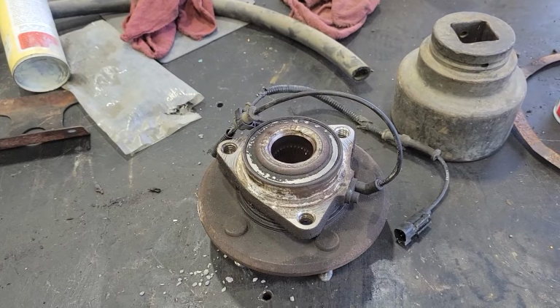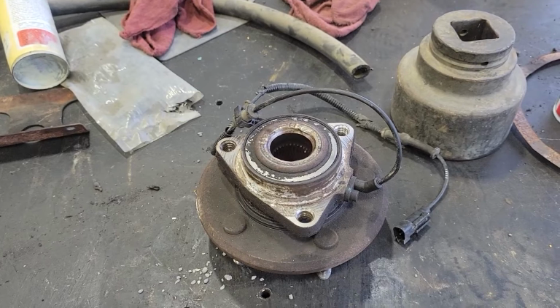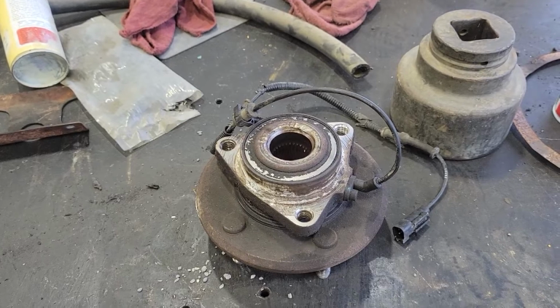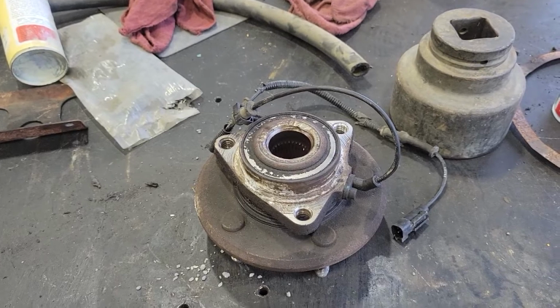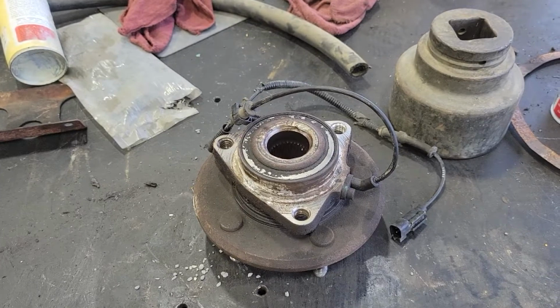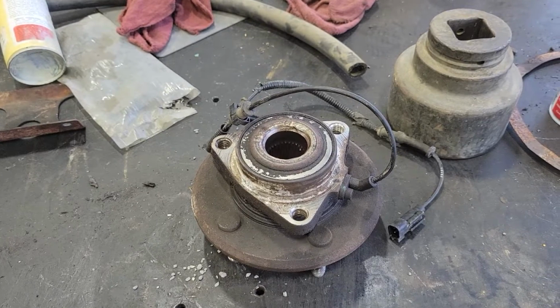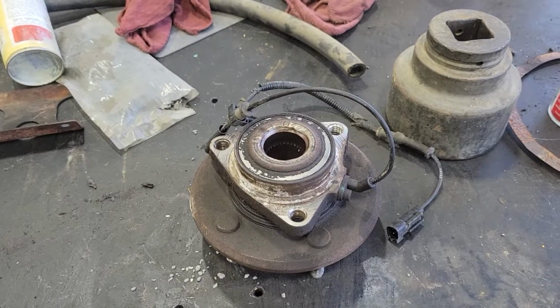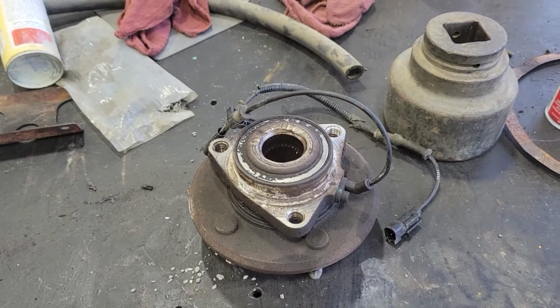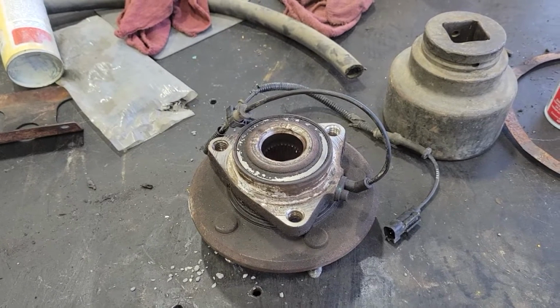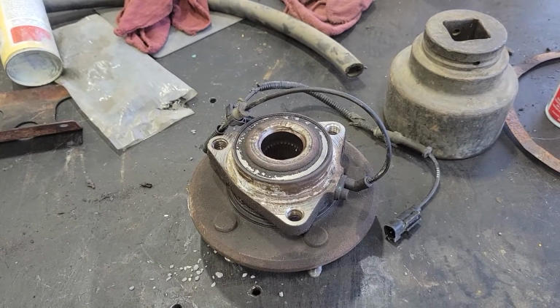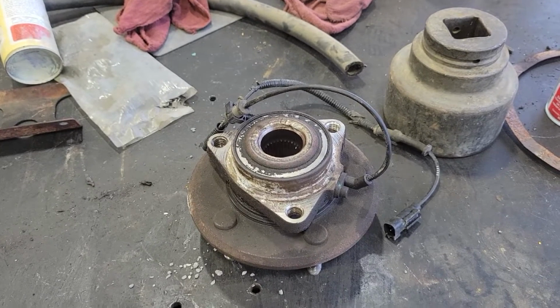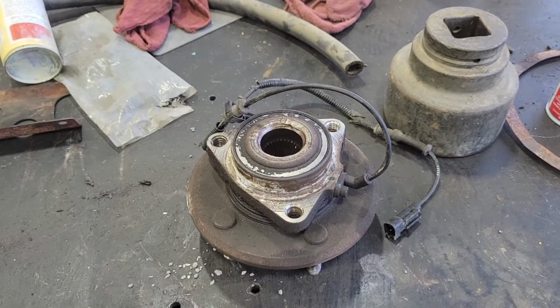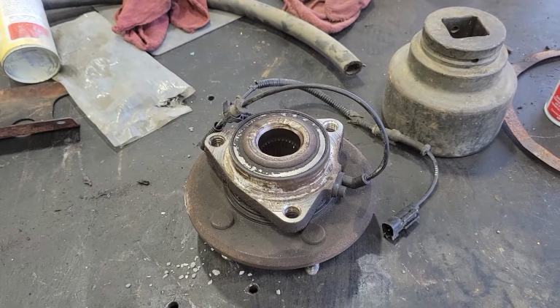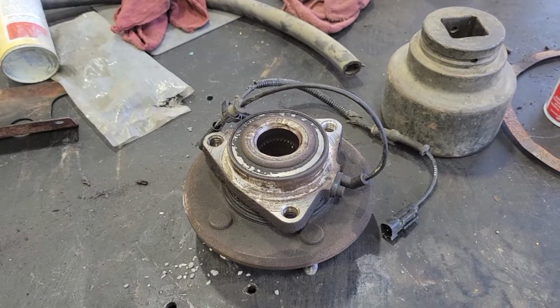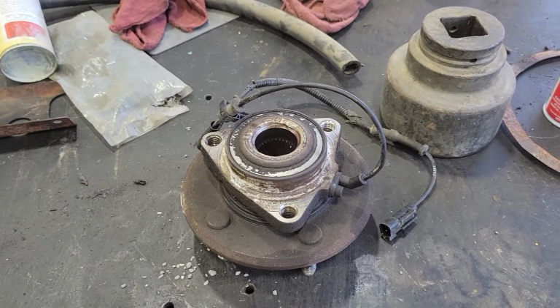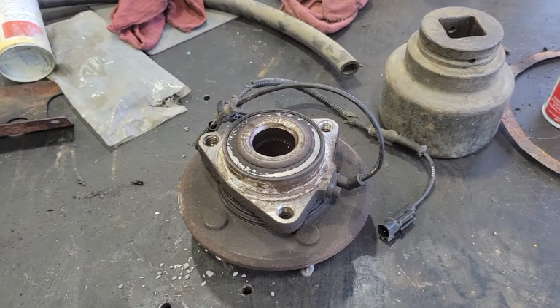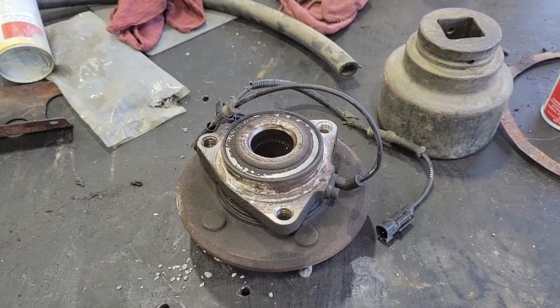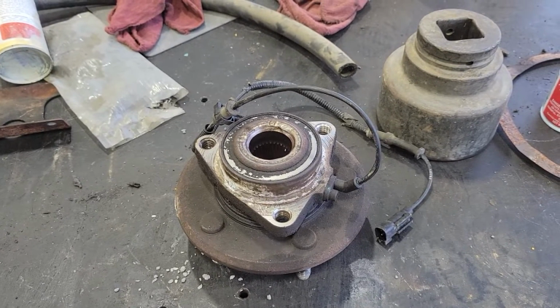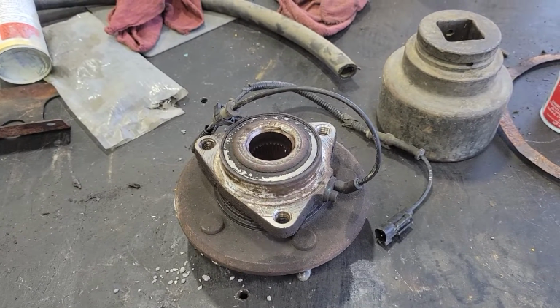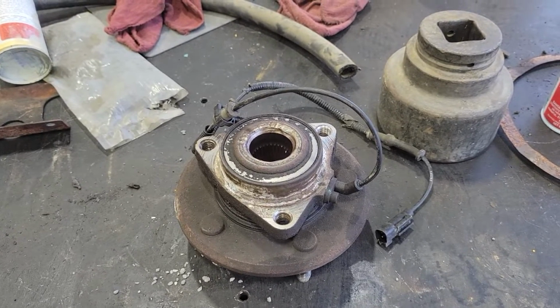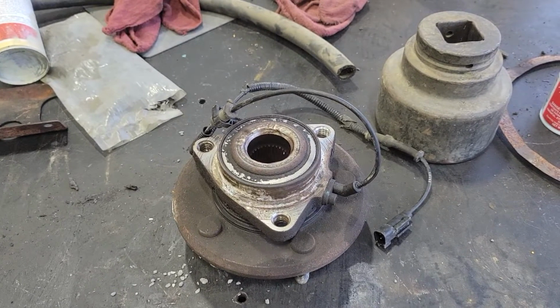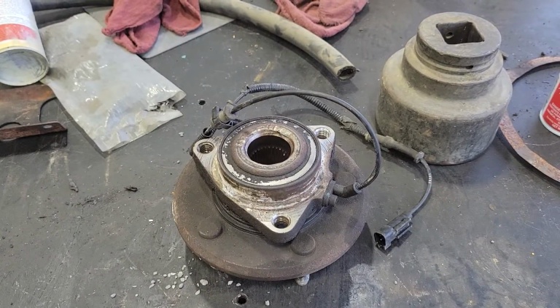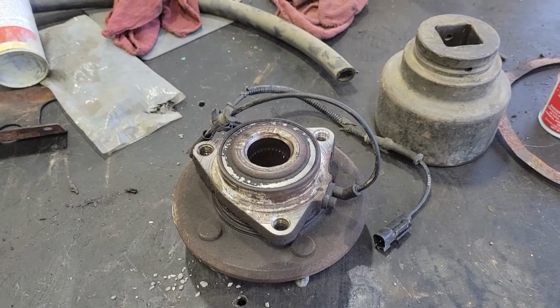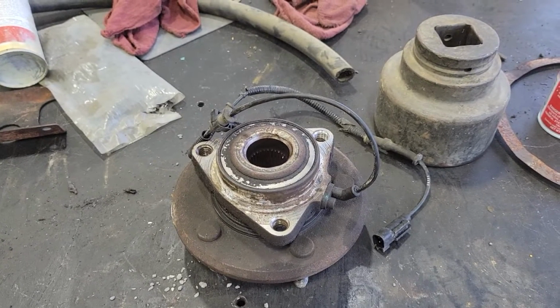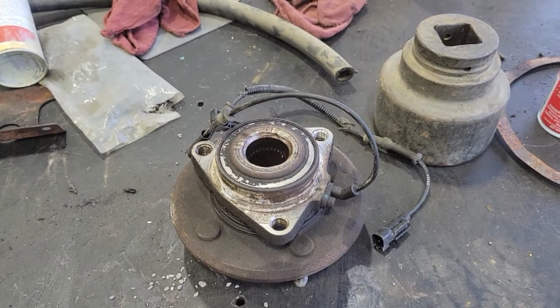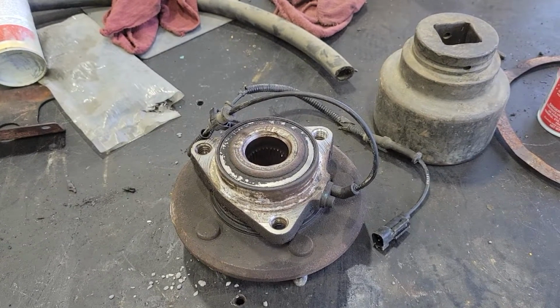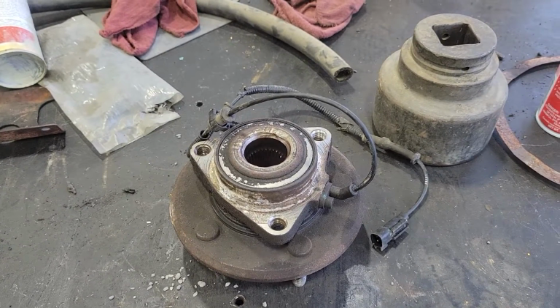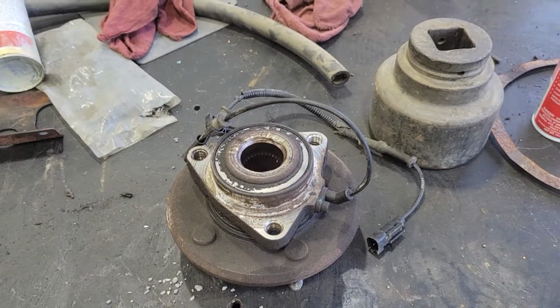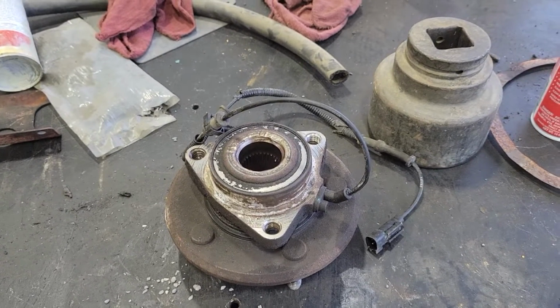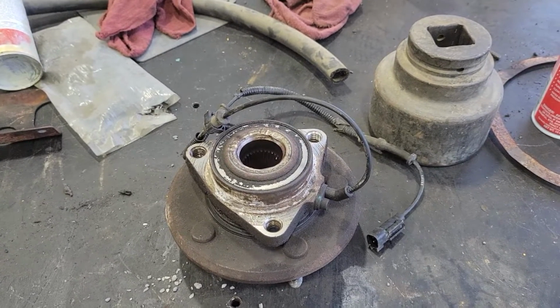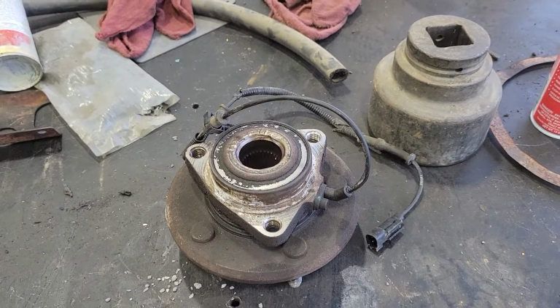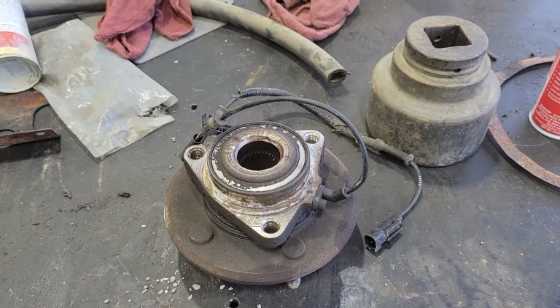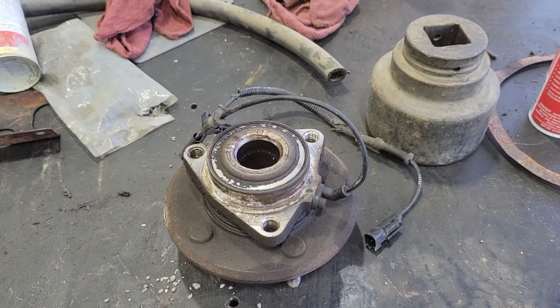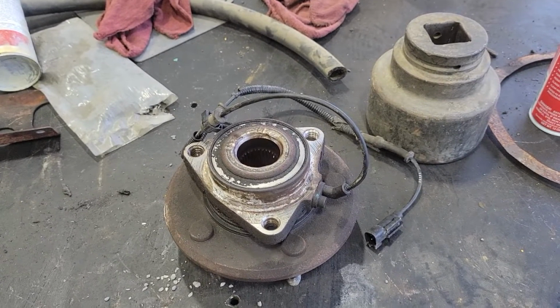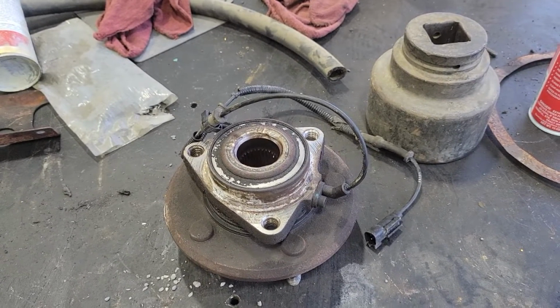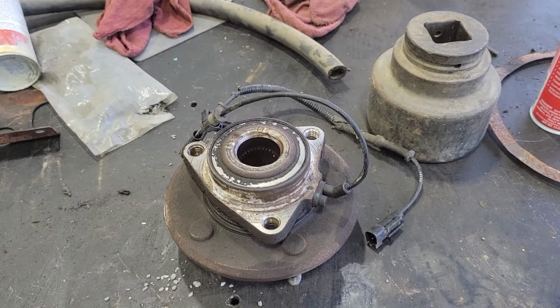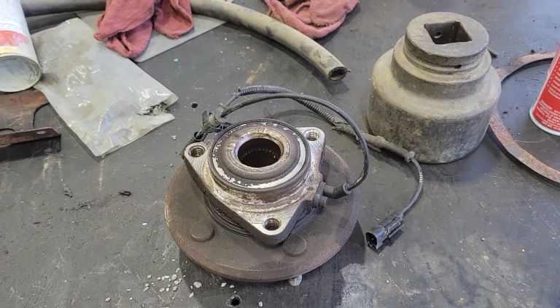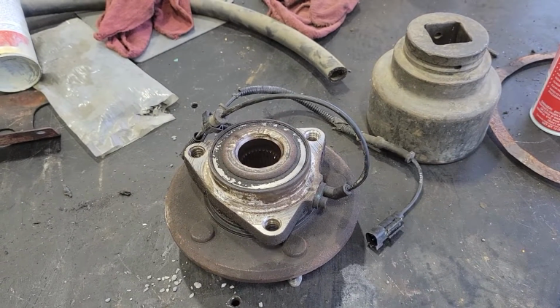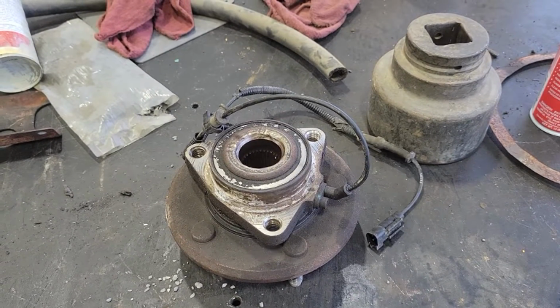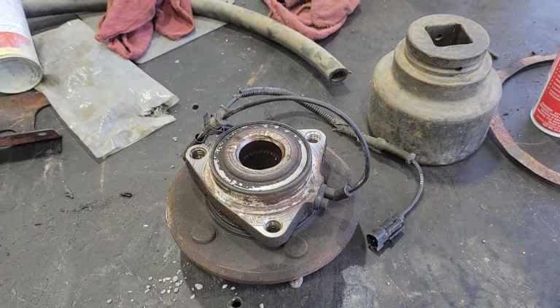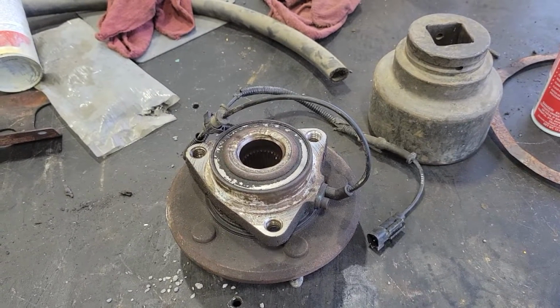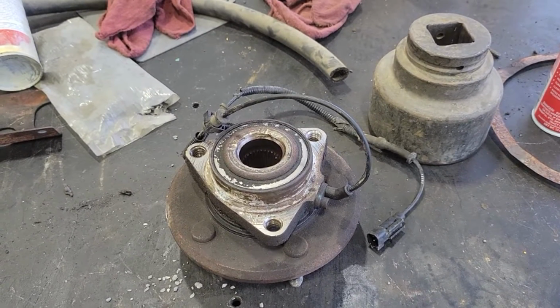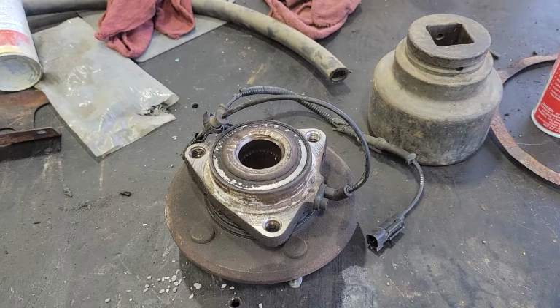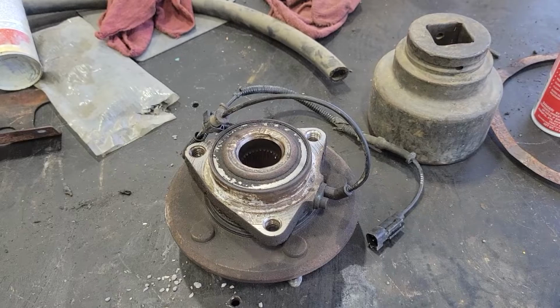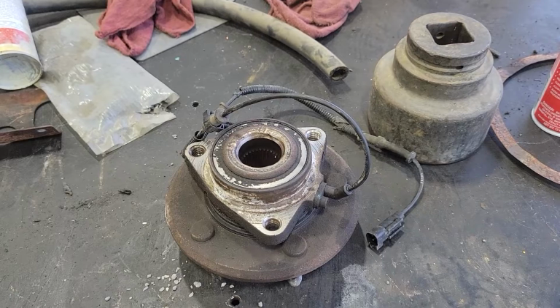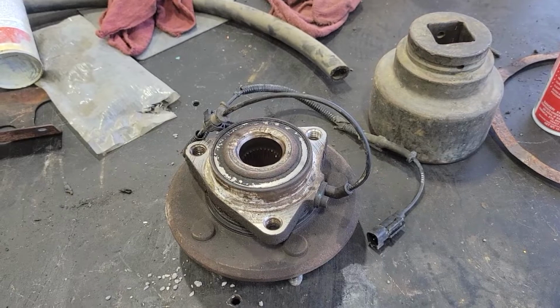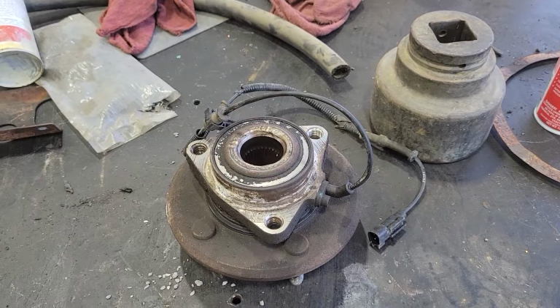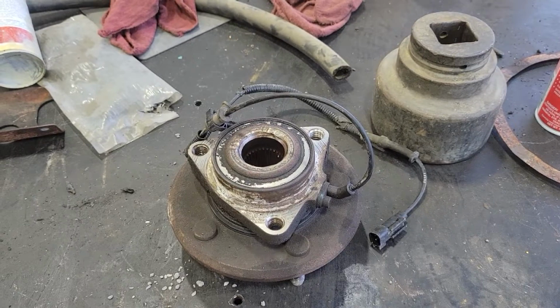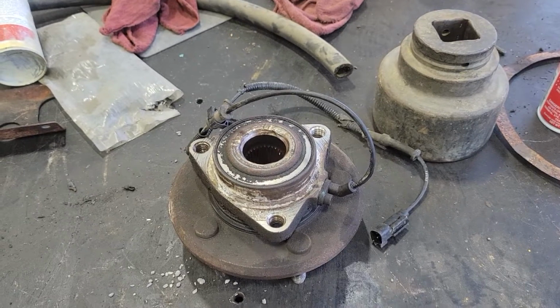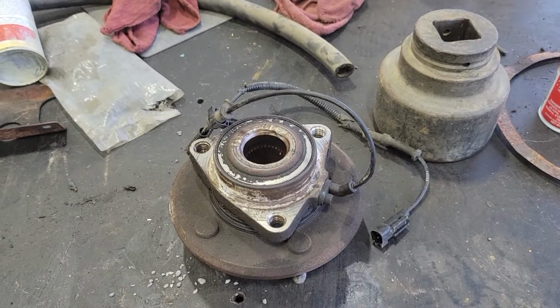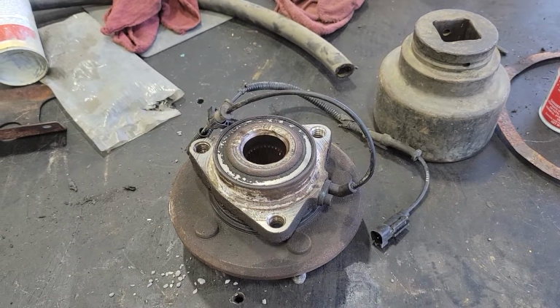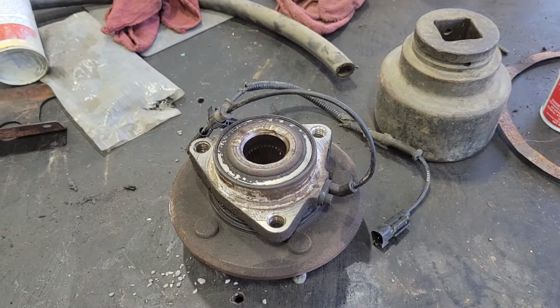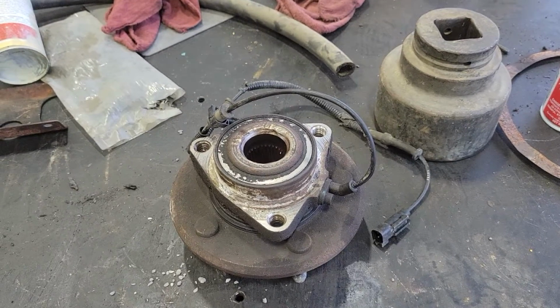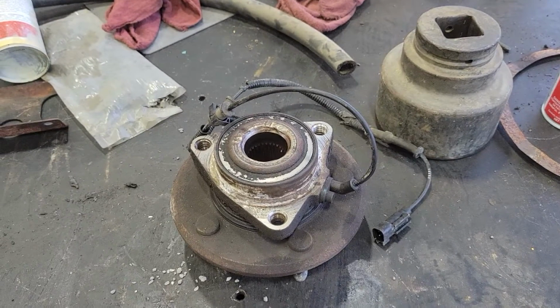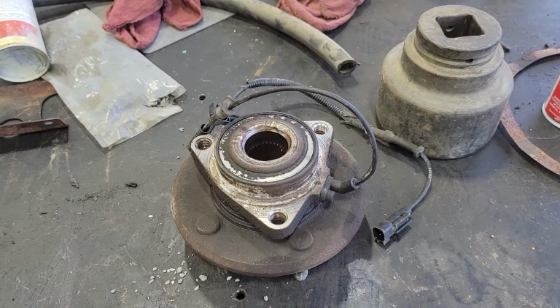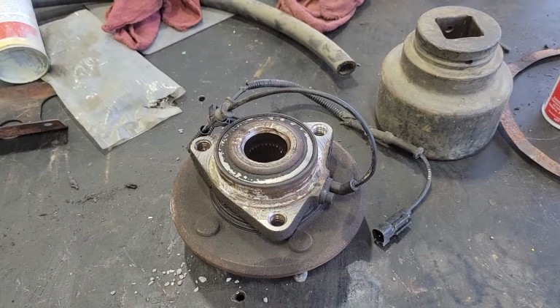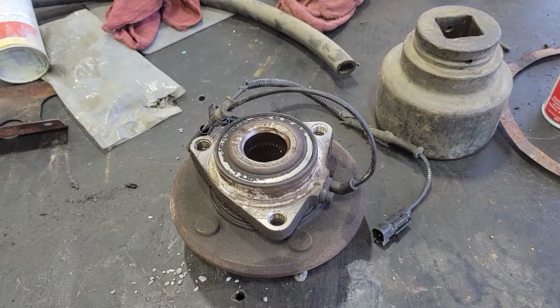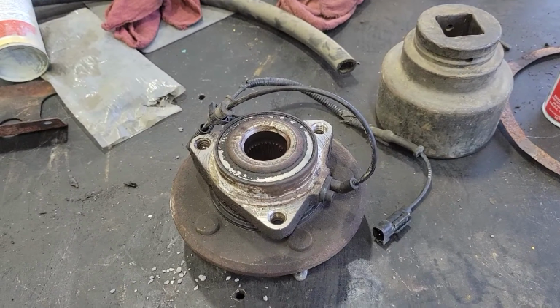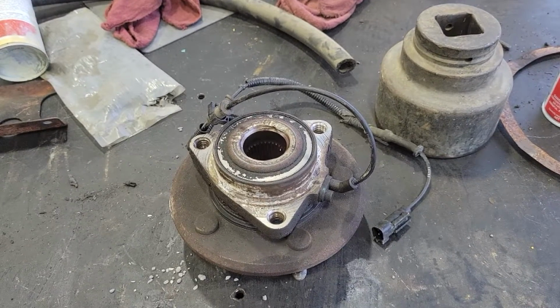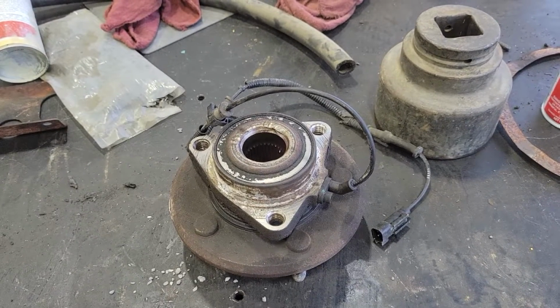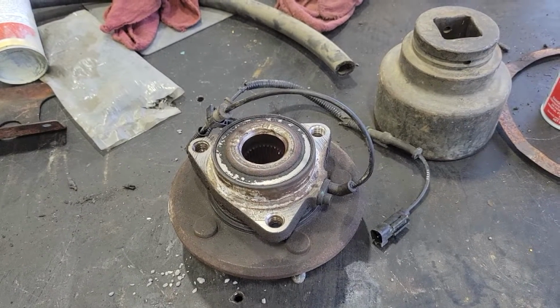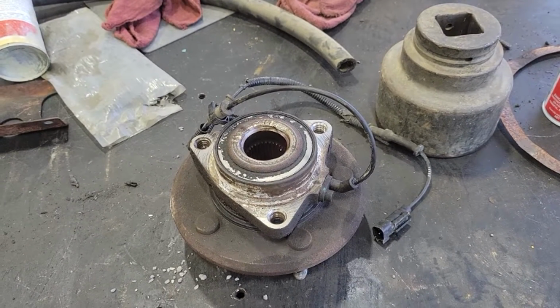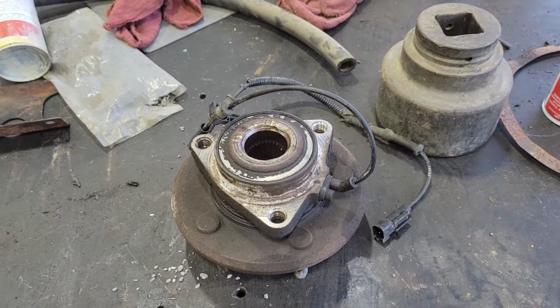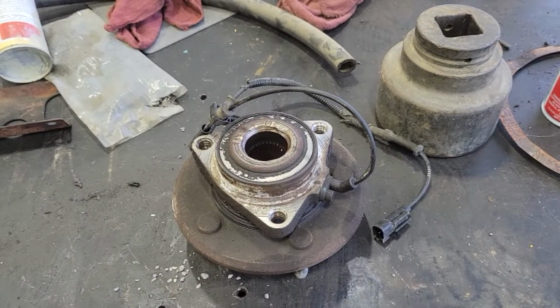Something to keep an eye on guys, because when a wheel bearing goes, it's known to take lives. So be careful out there.